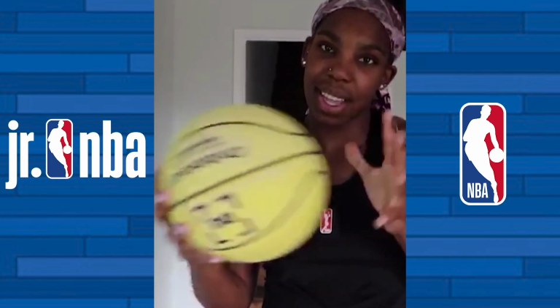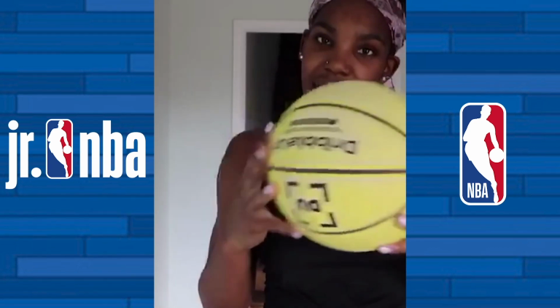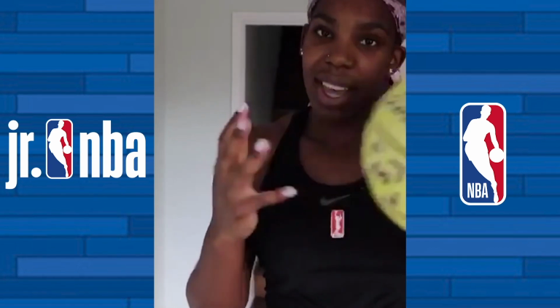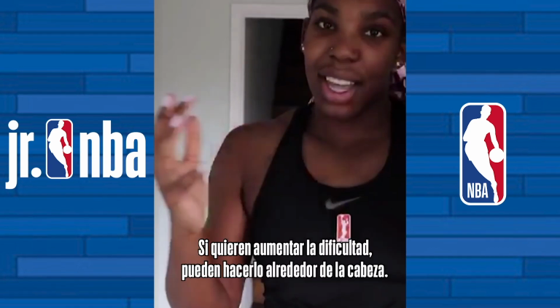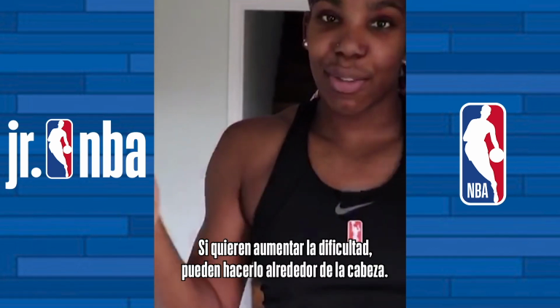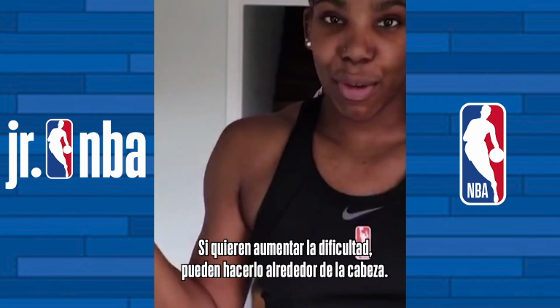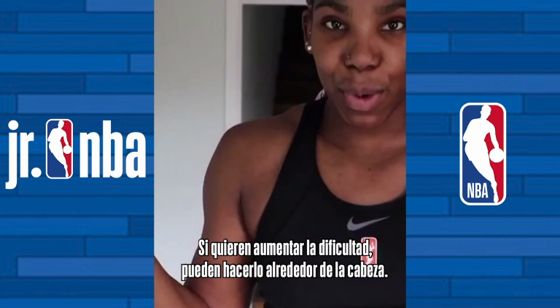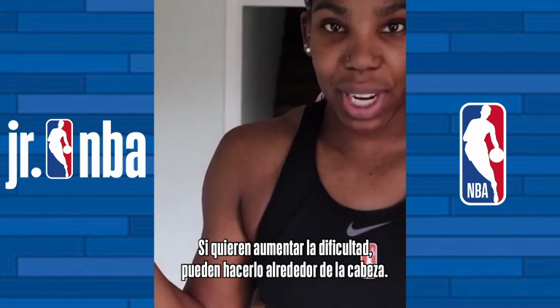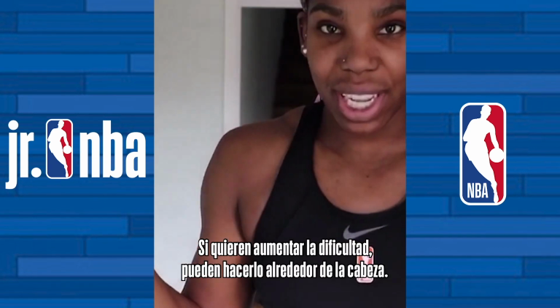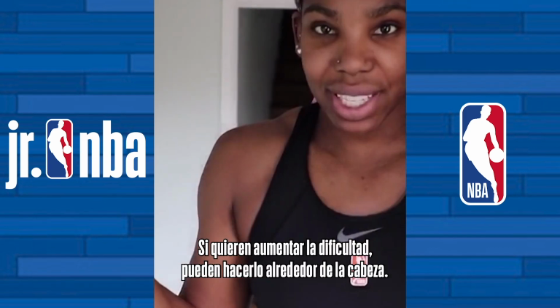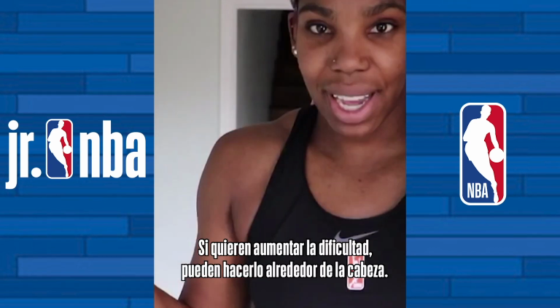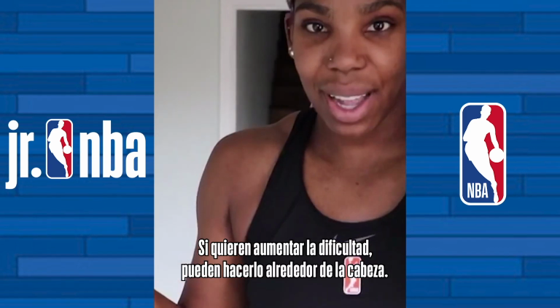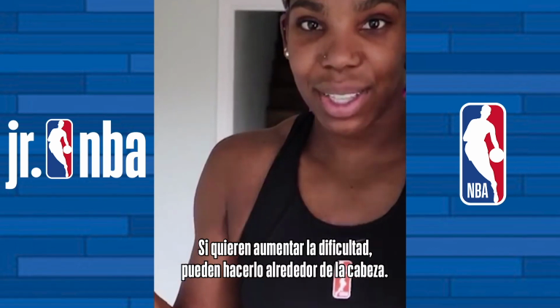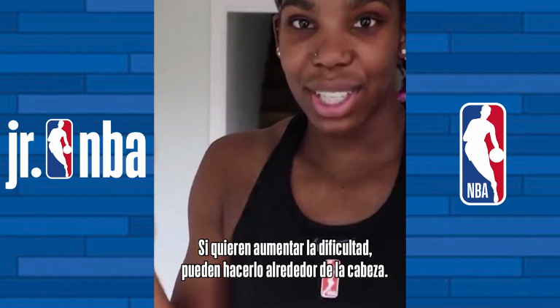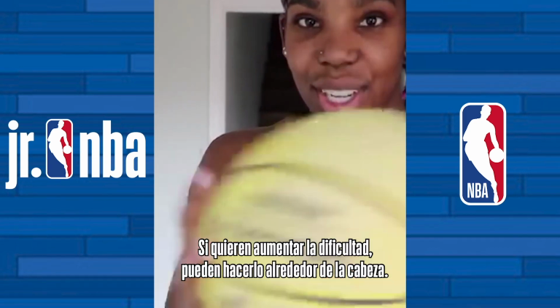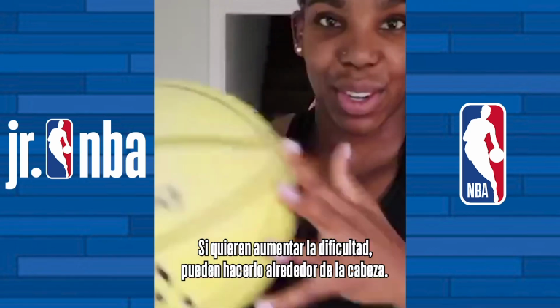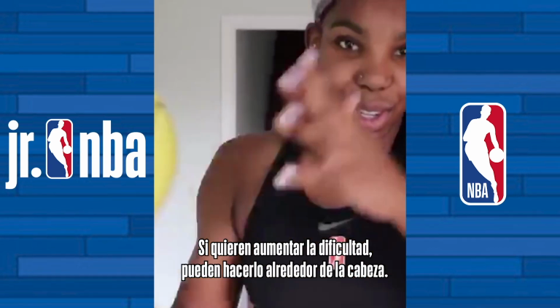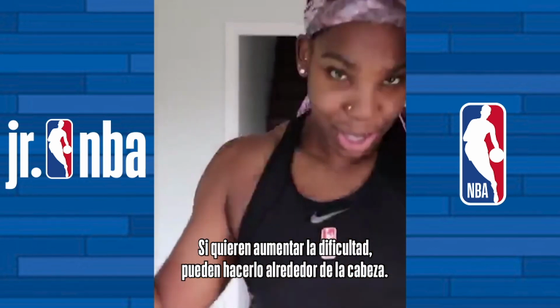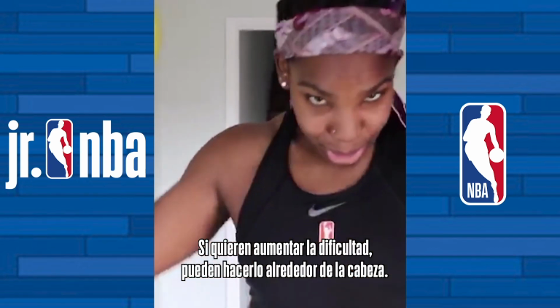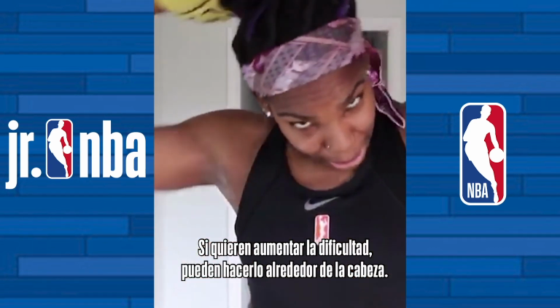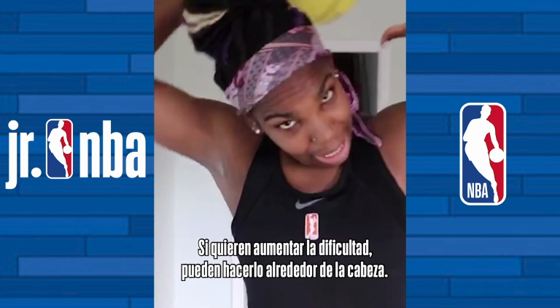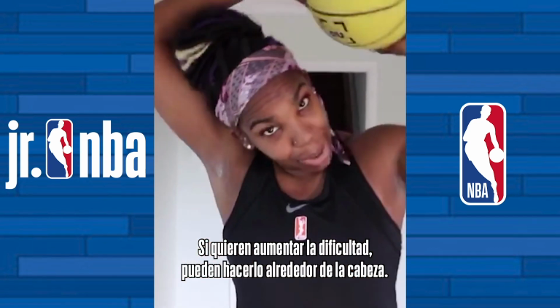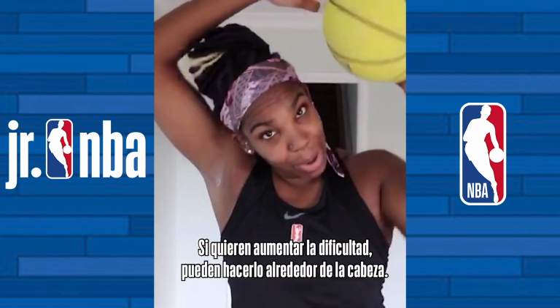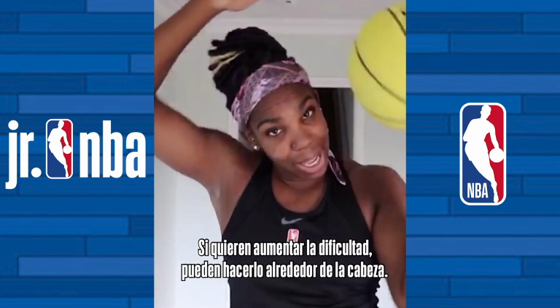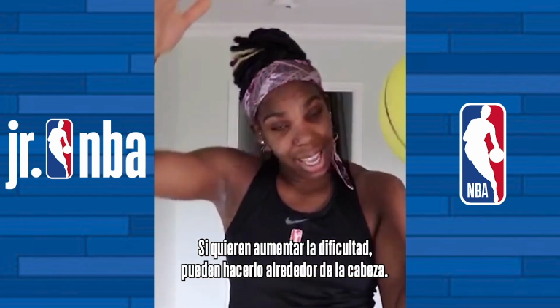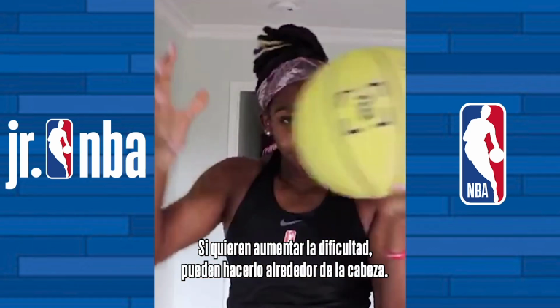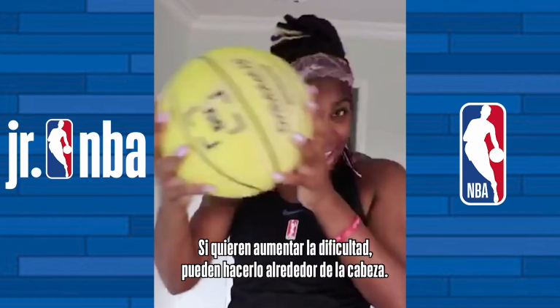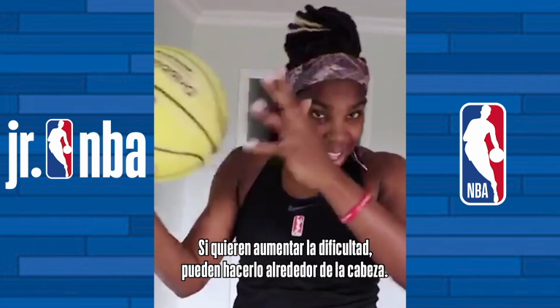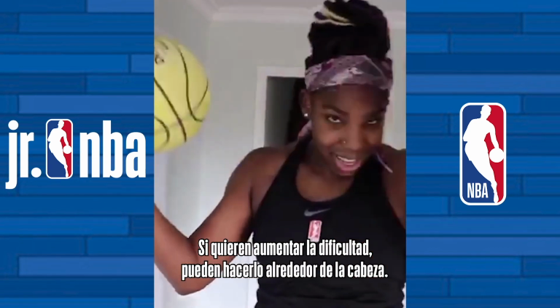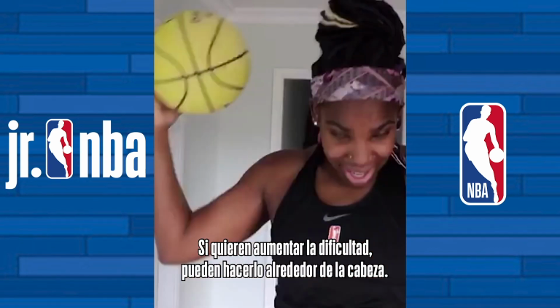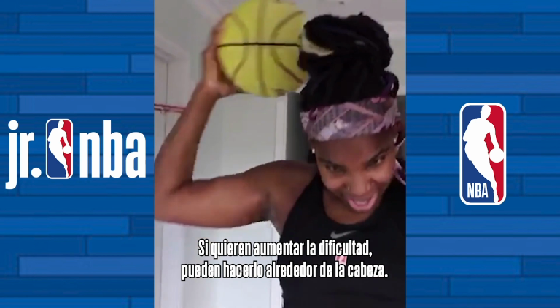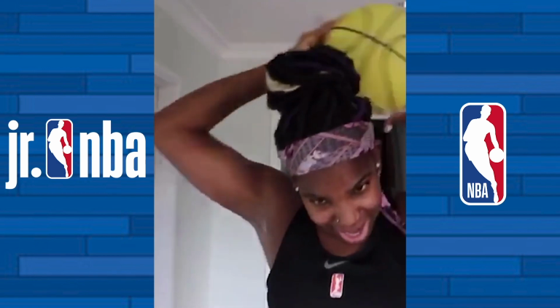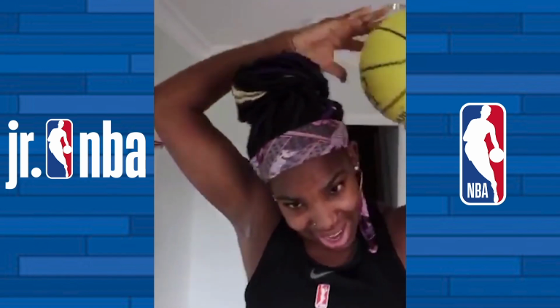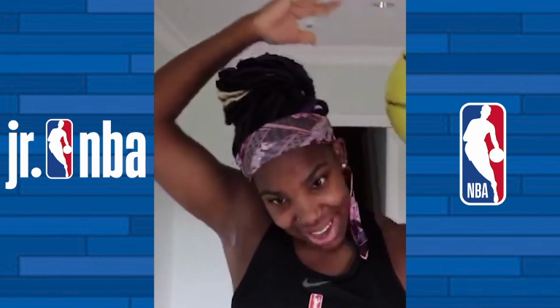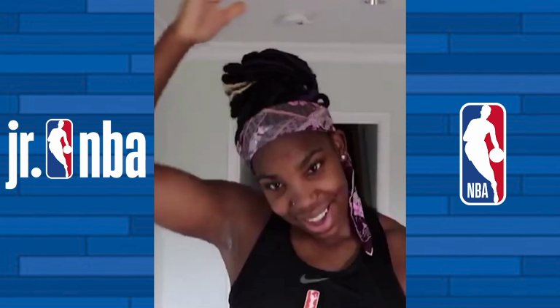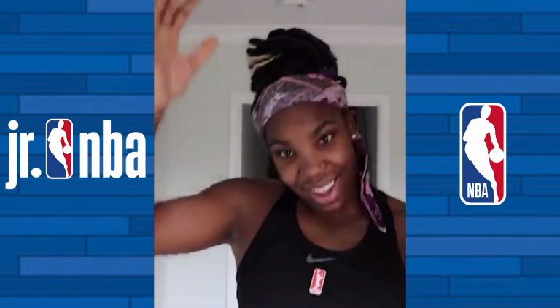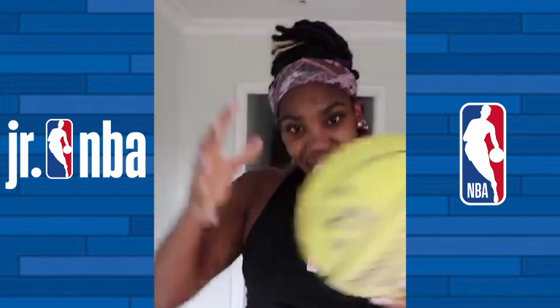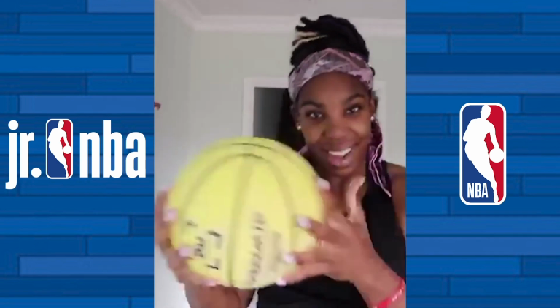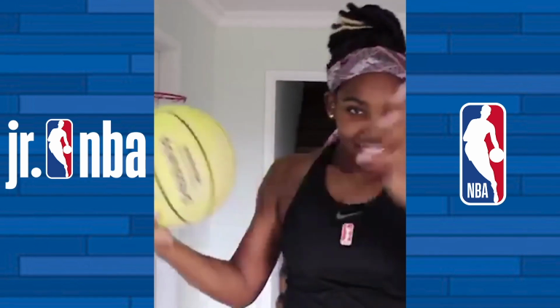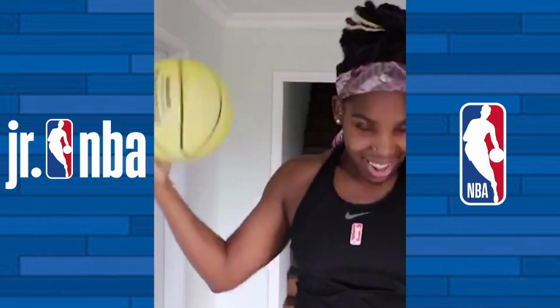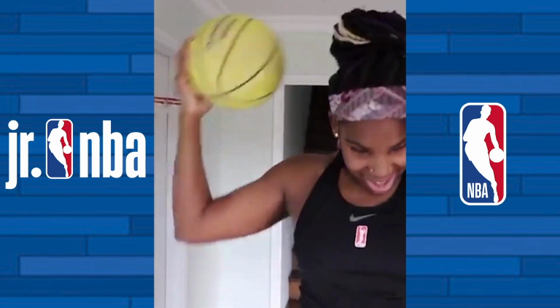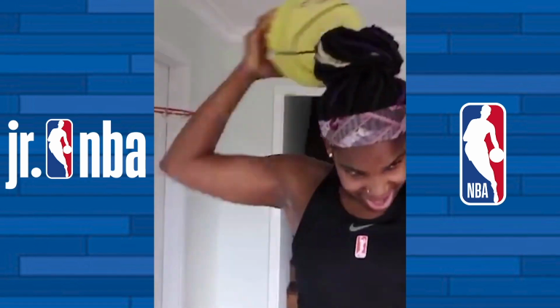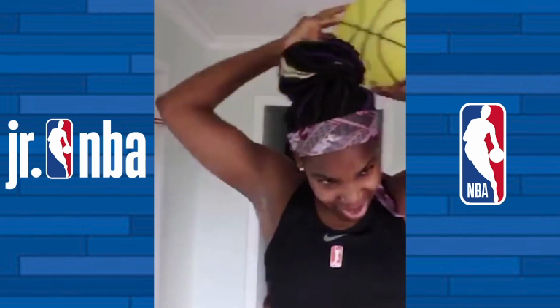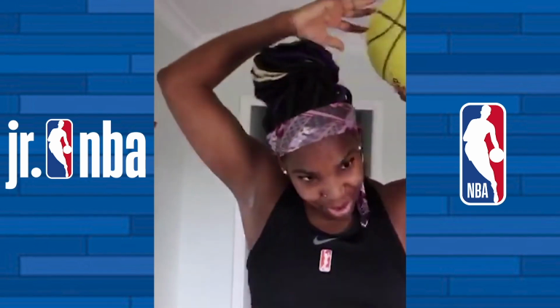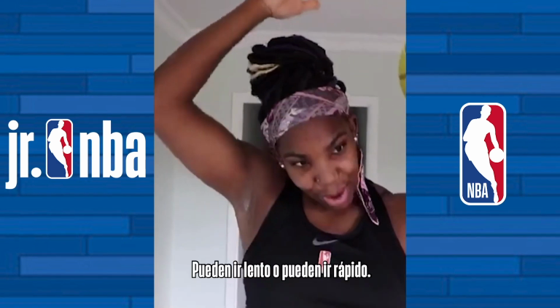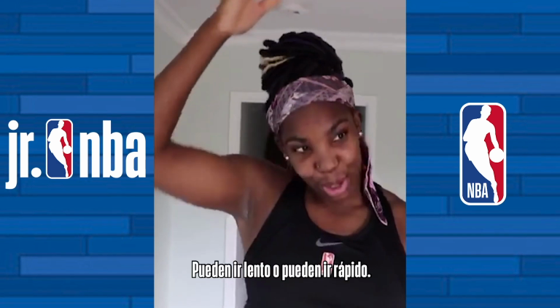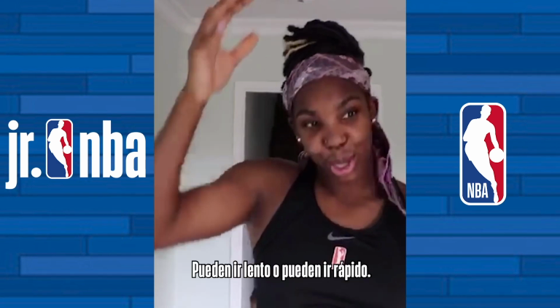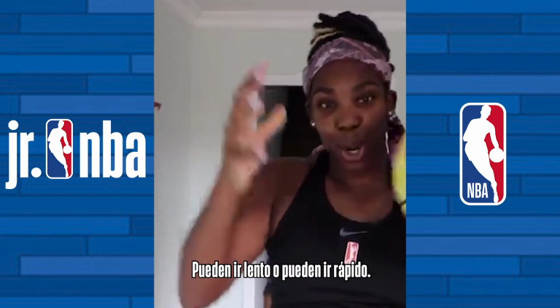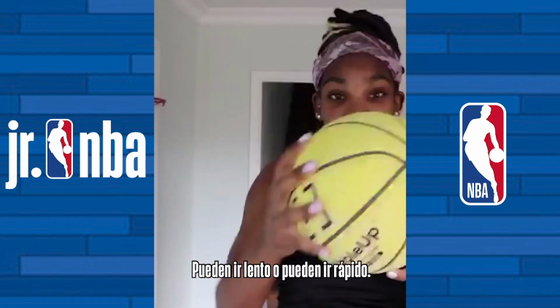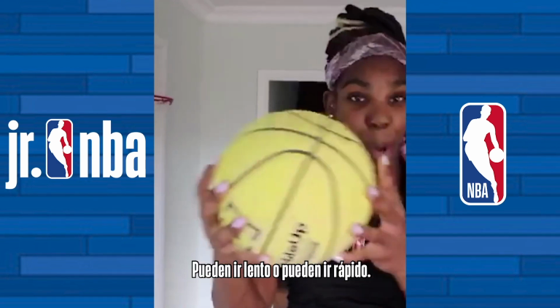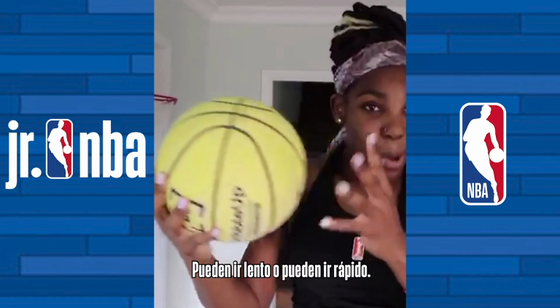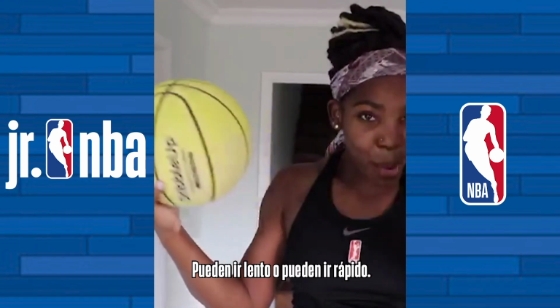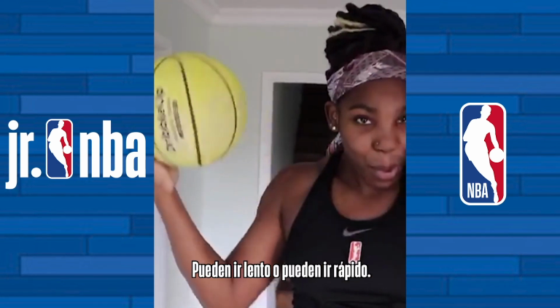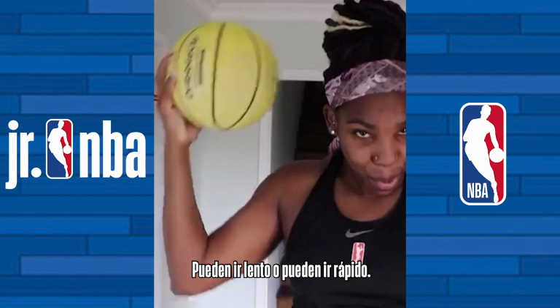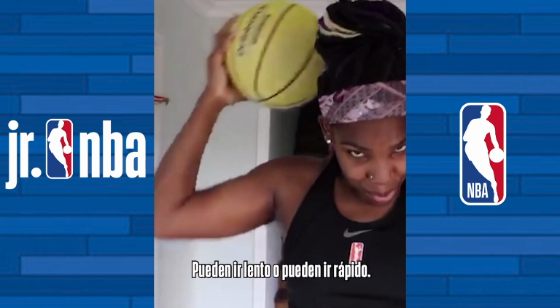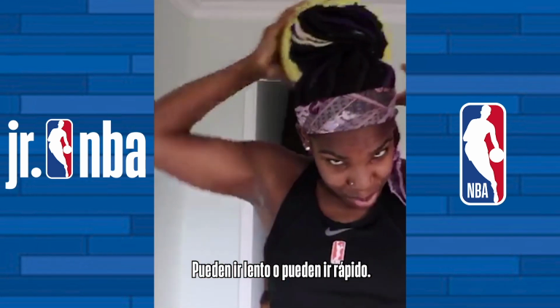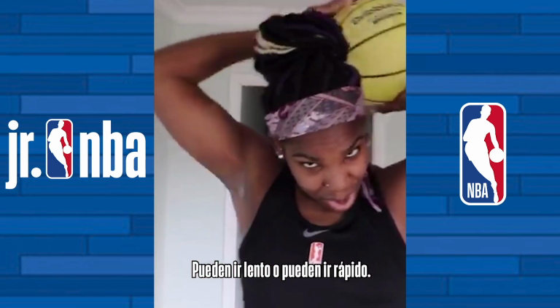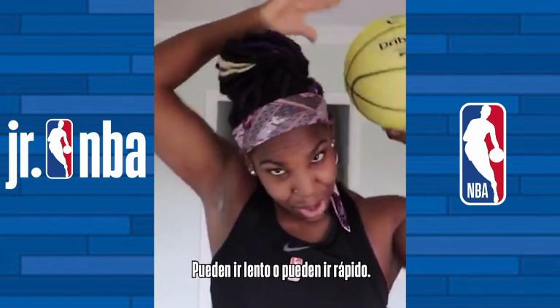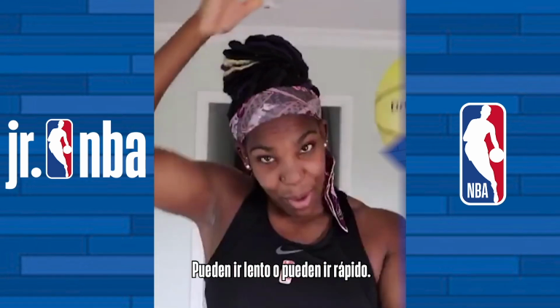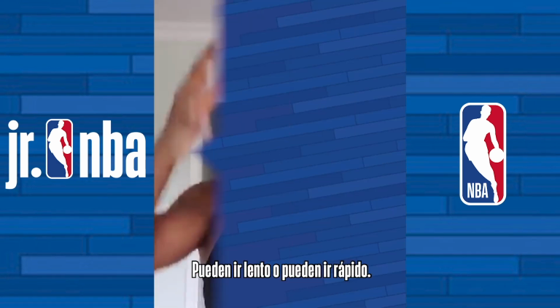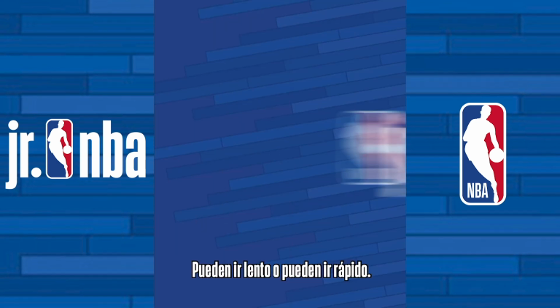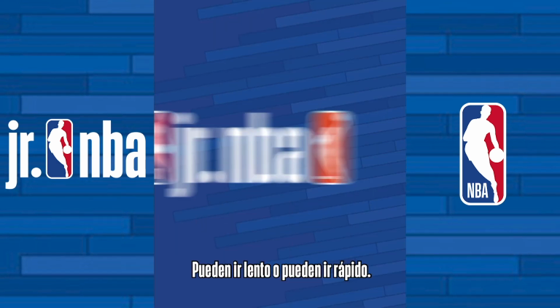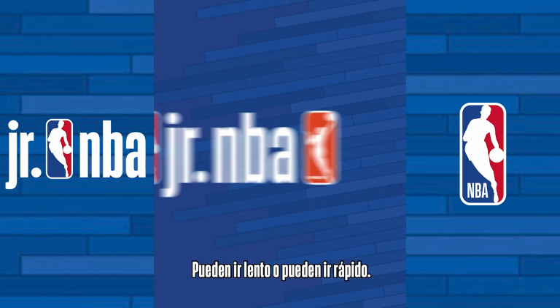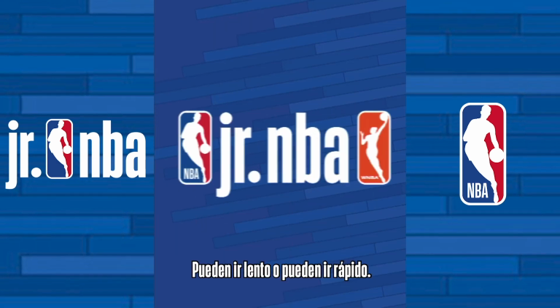If you want to get challenging, you can smack it right at your head. You go slow, you go fast.